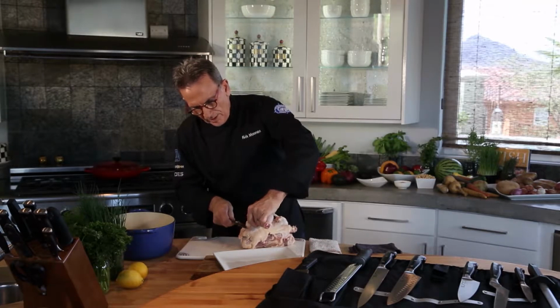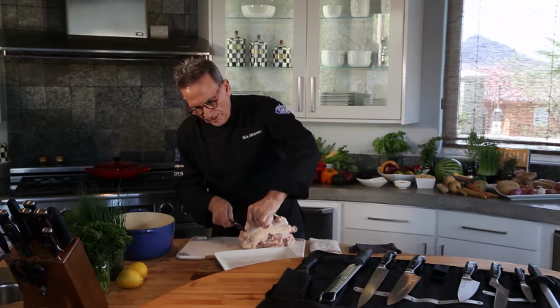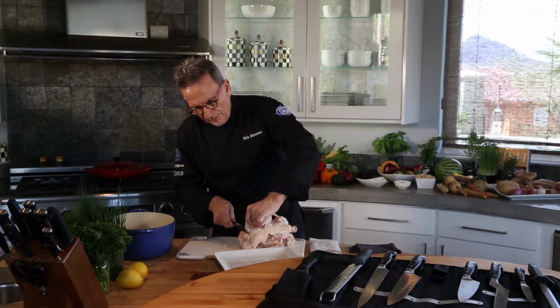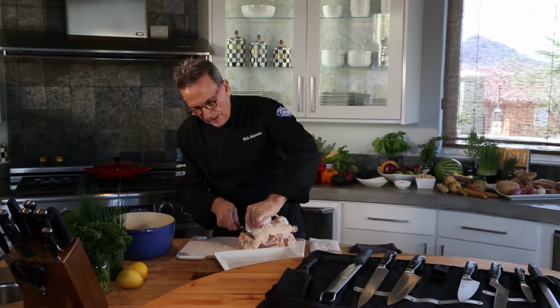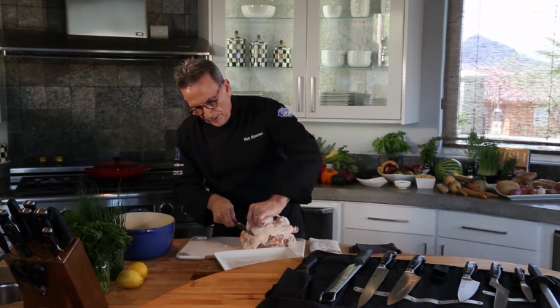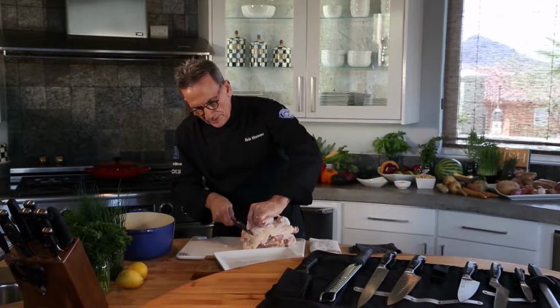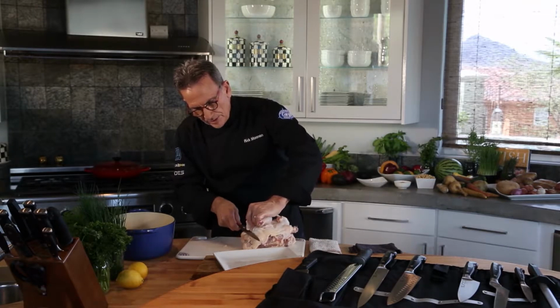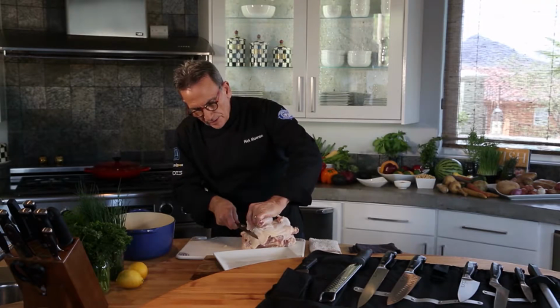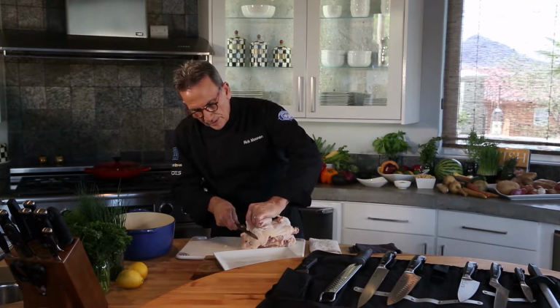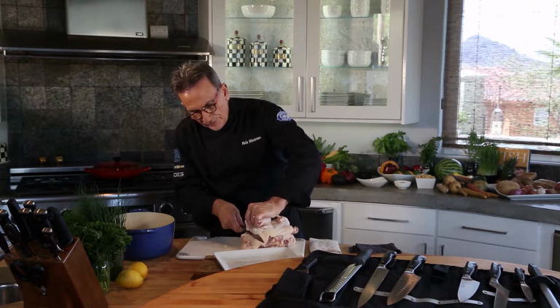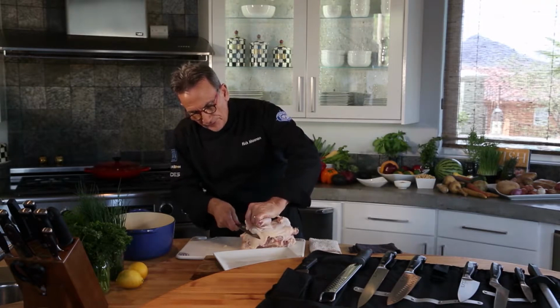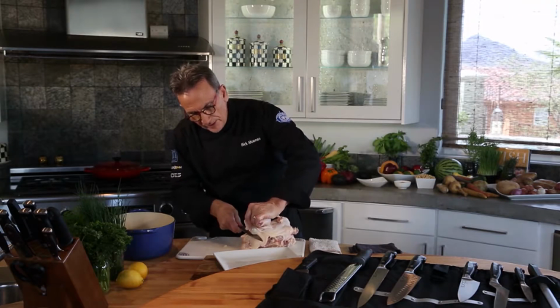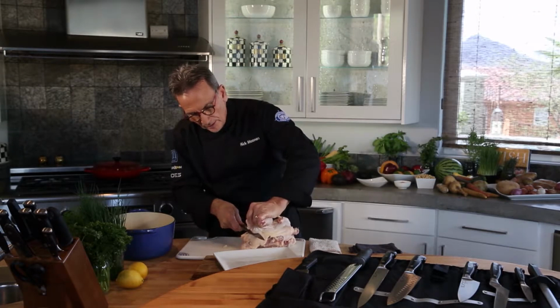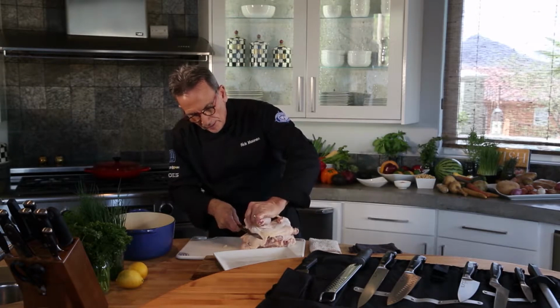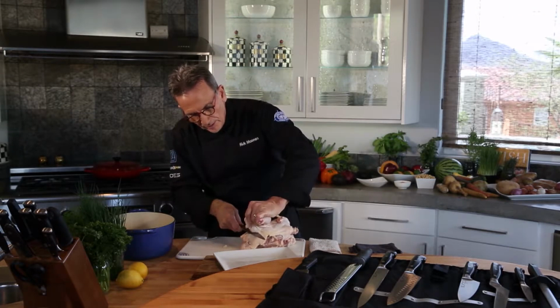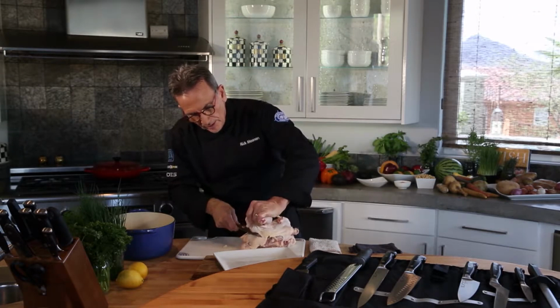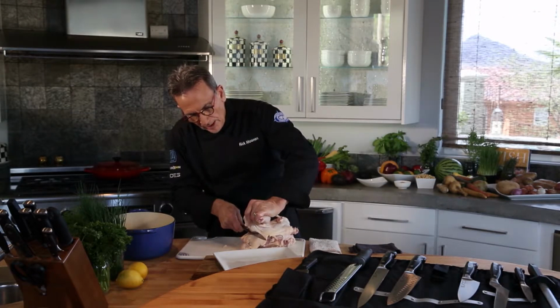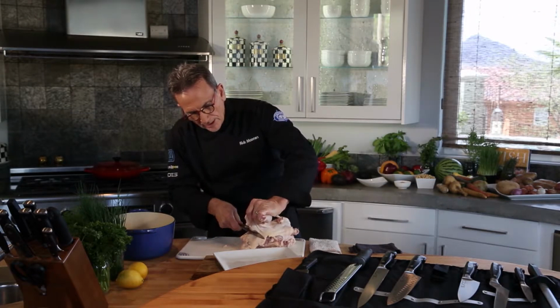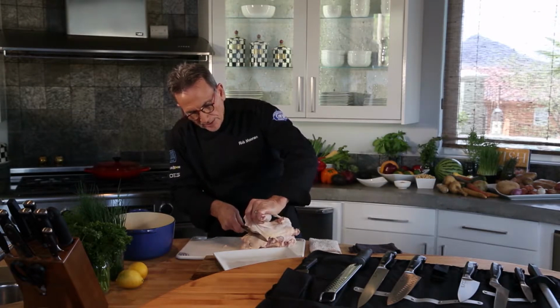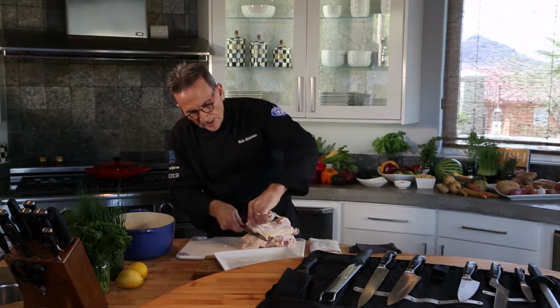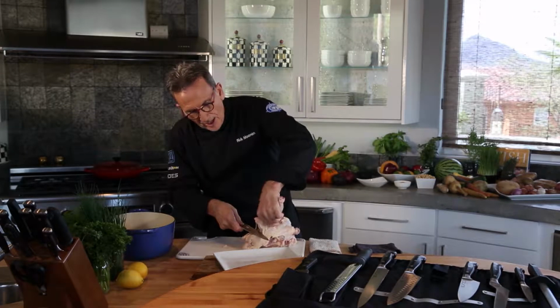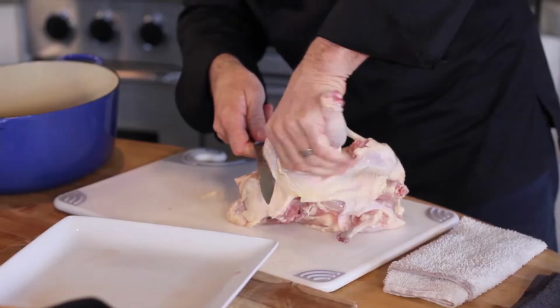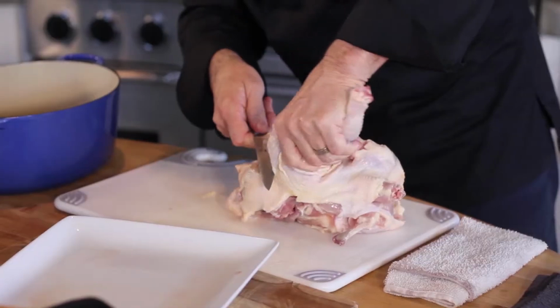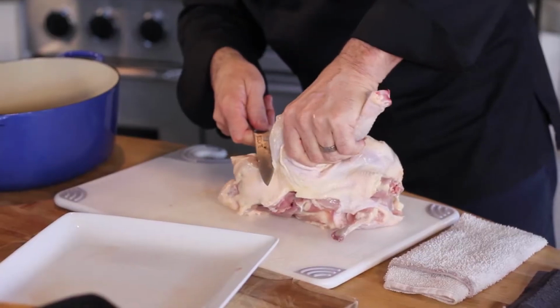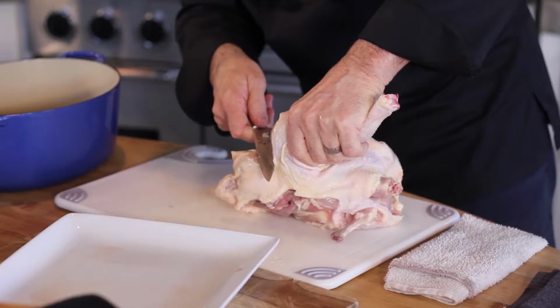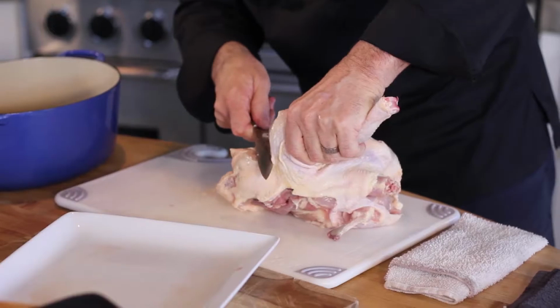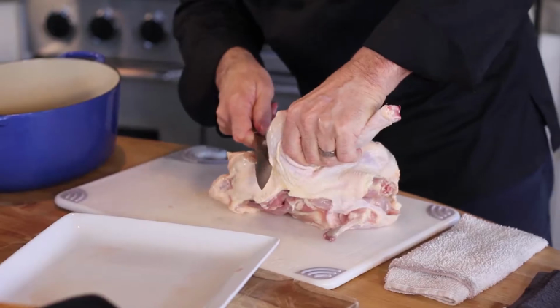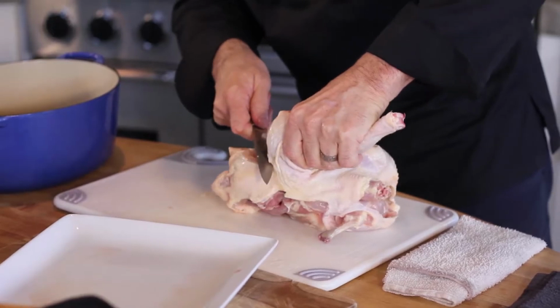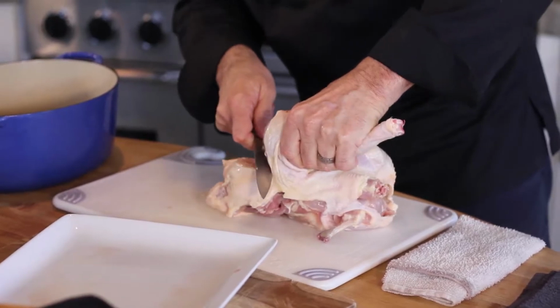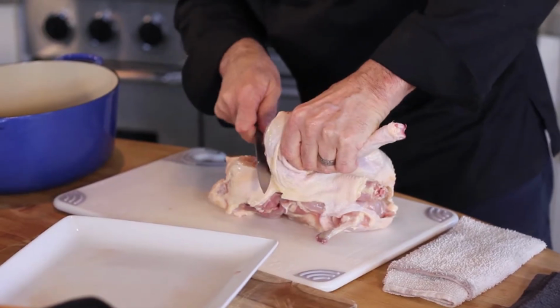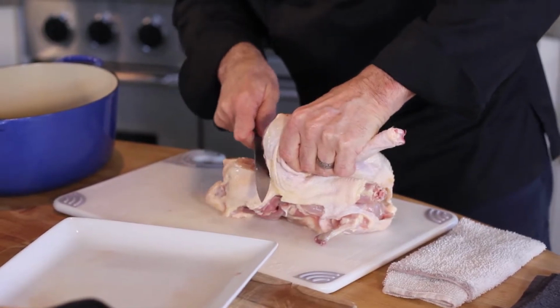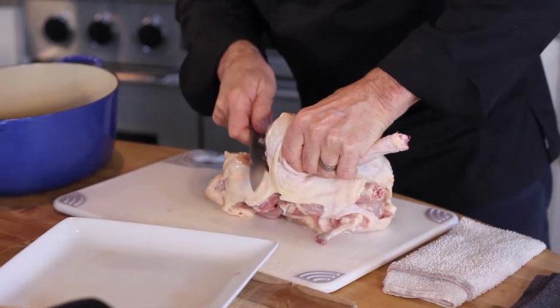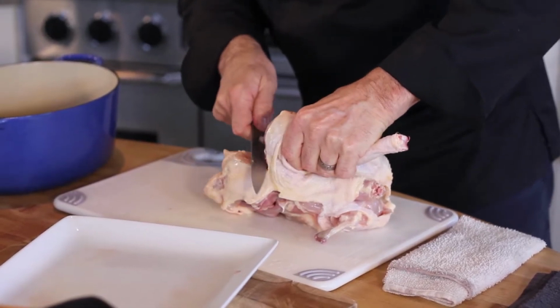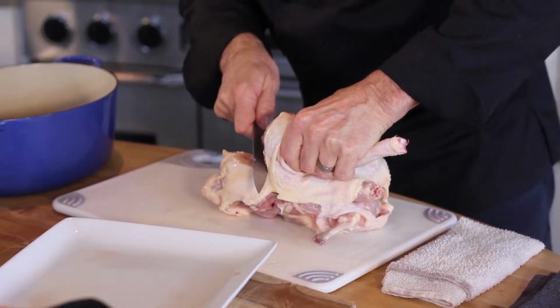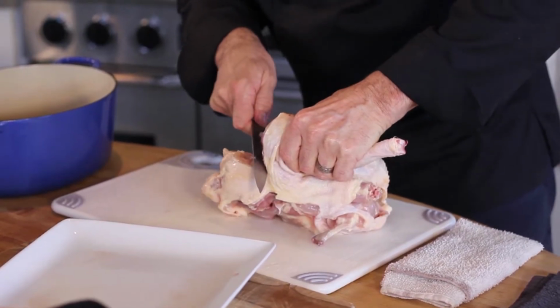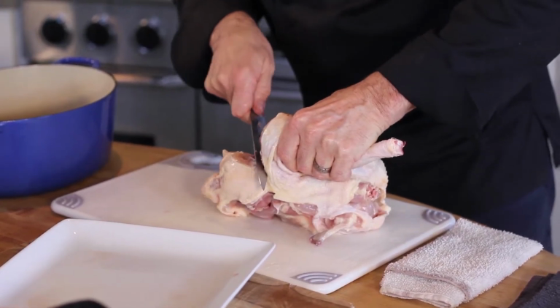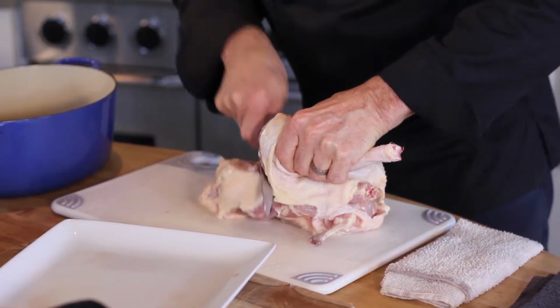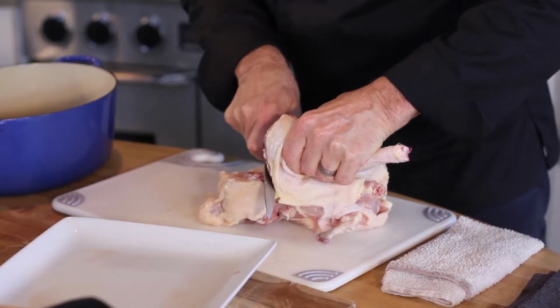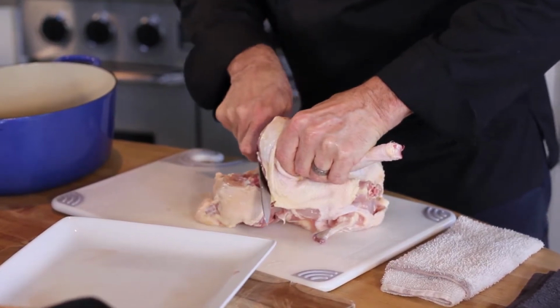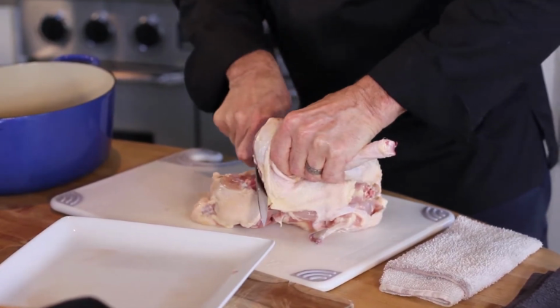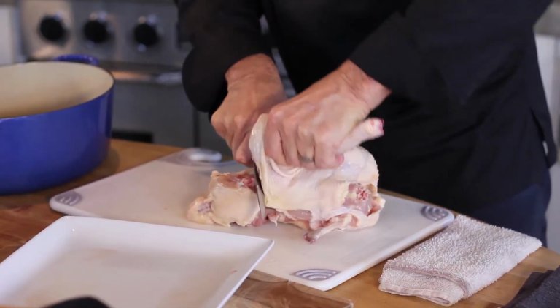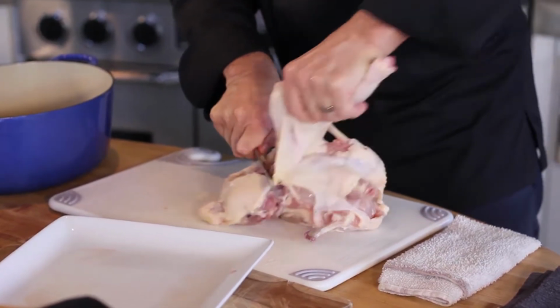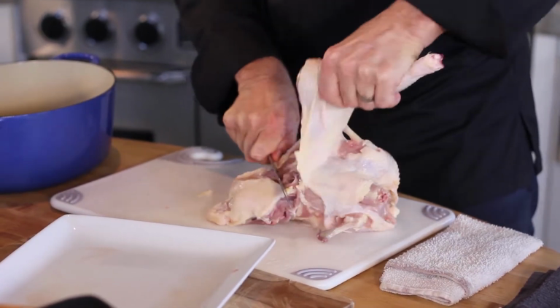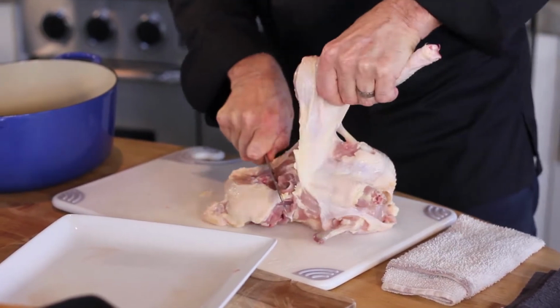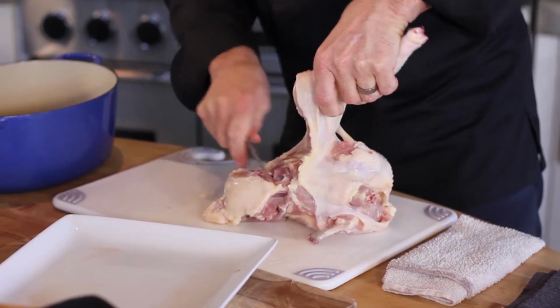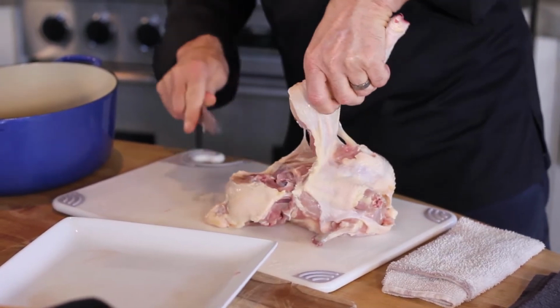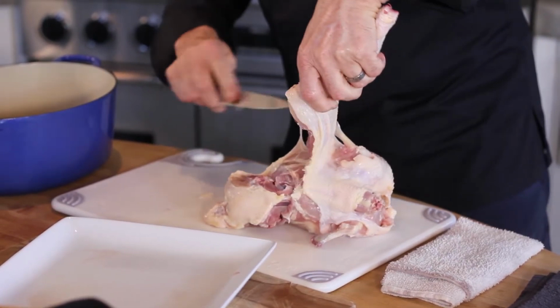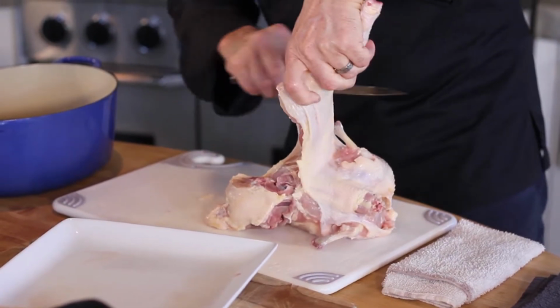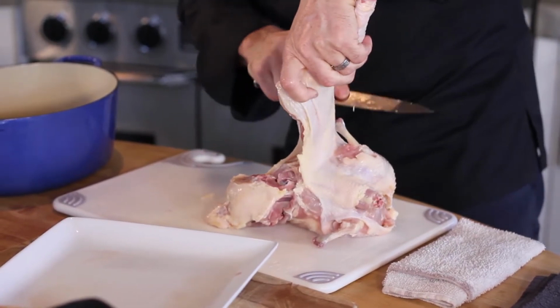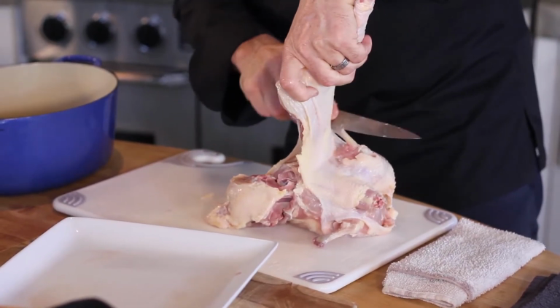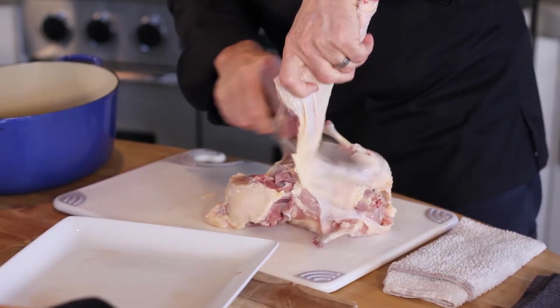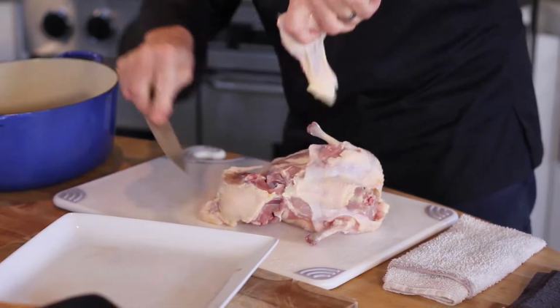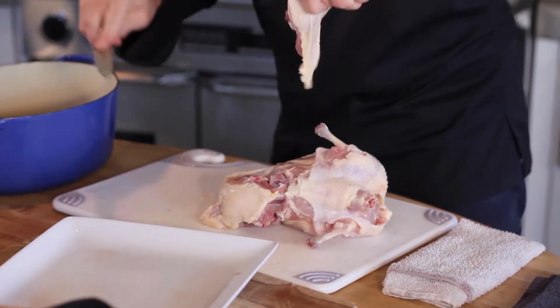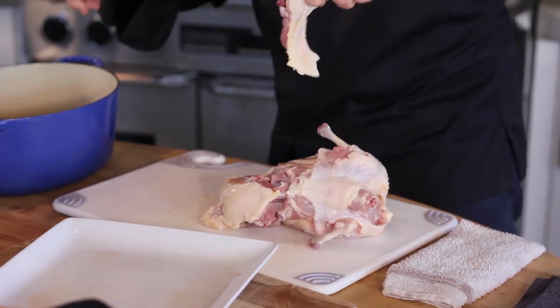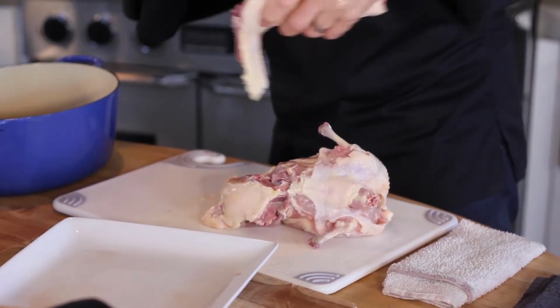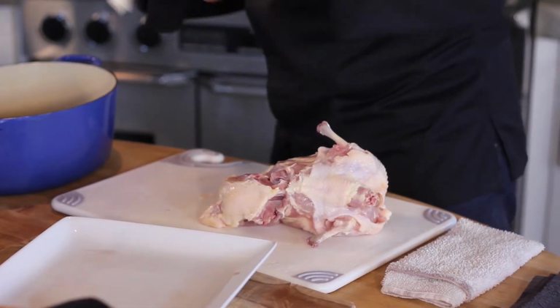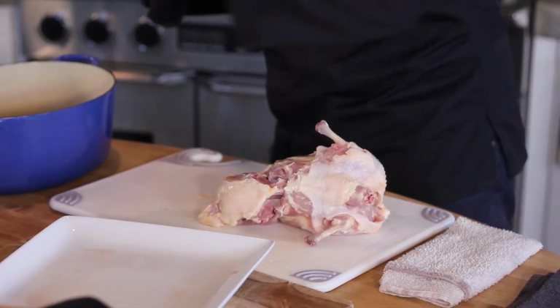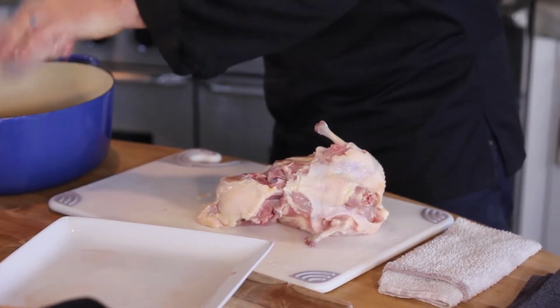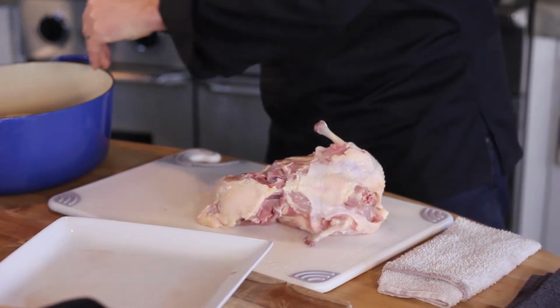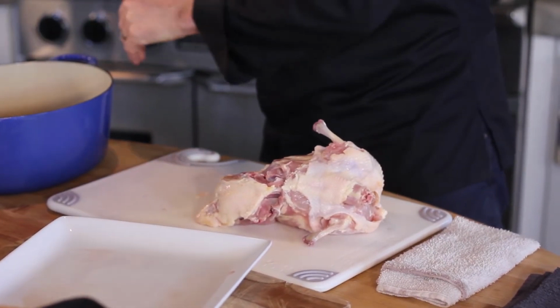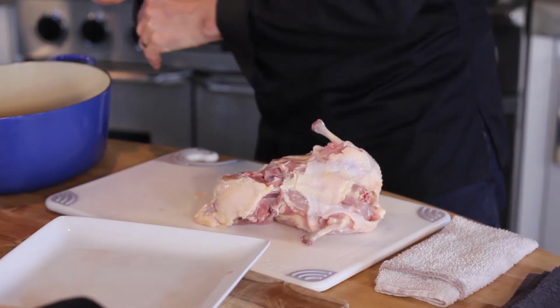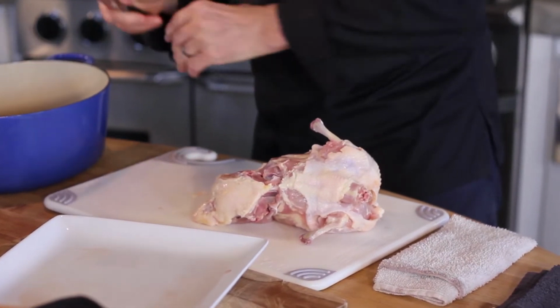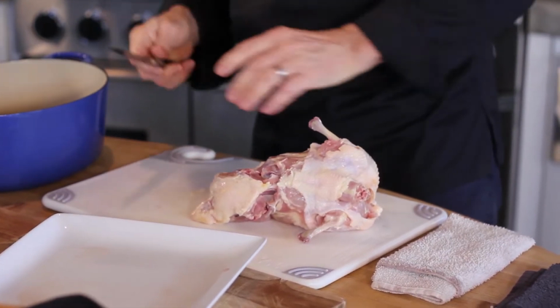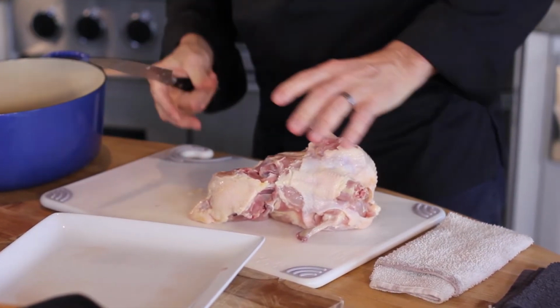Now I'm just going to feel as I'm sliding, gliding along the edge of those bones. Cut down, pull up, slice it off. Done.